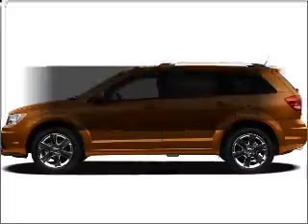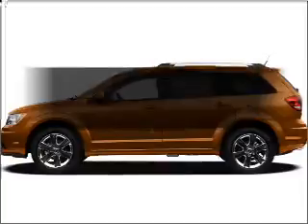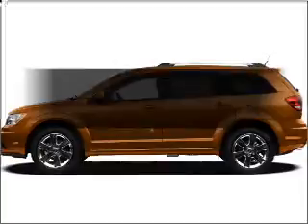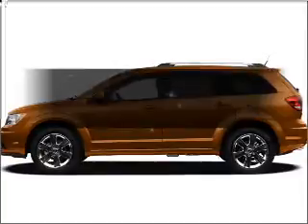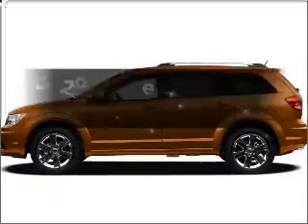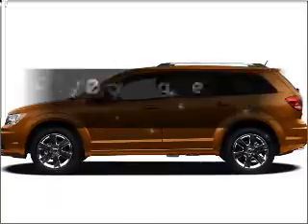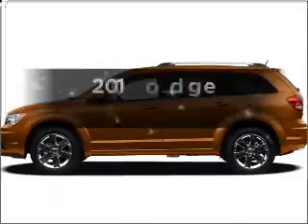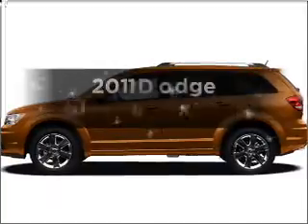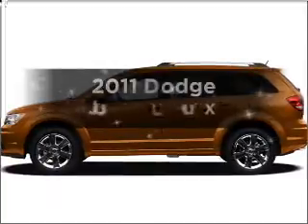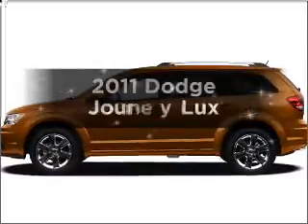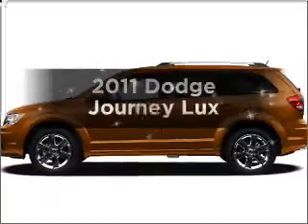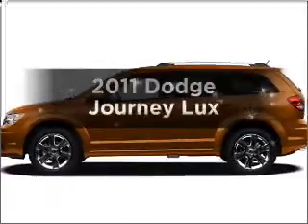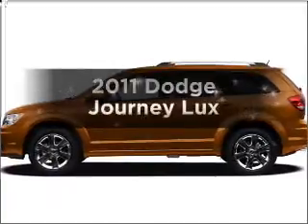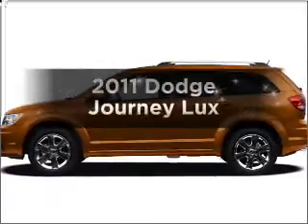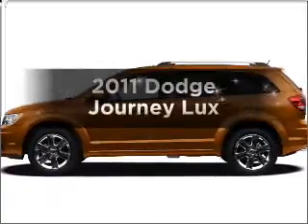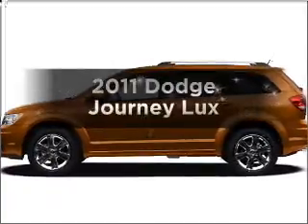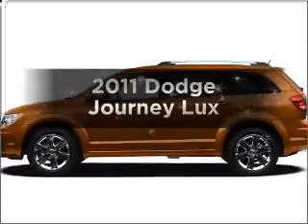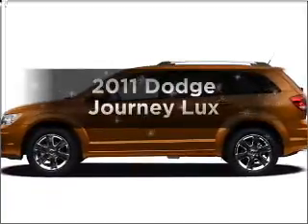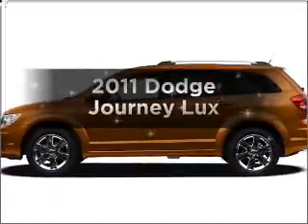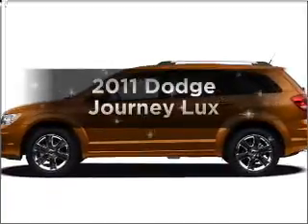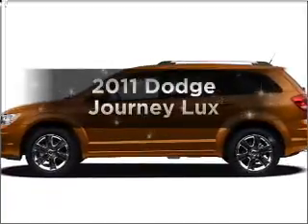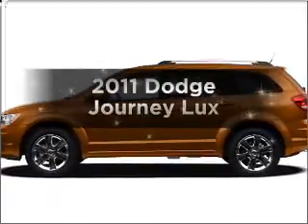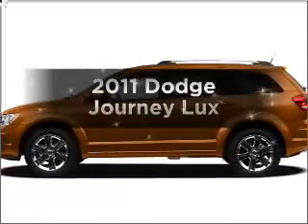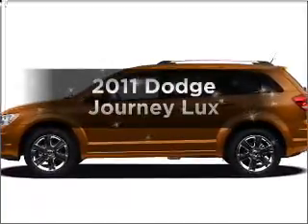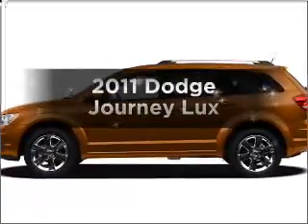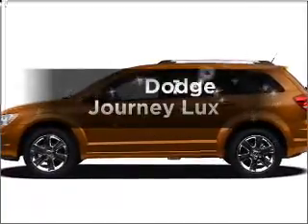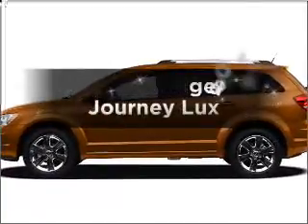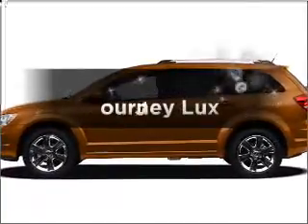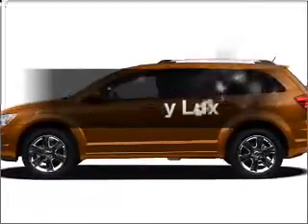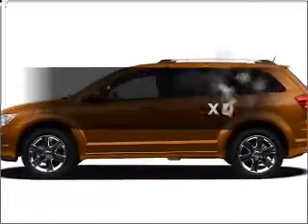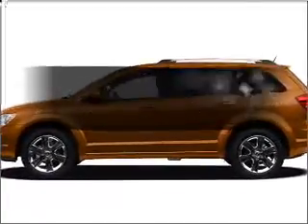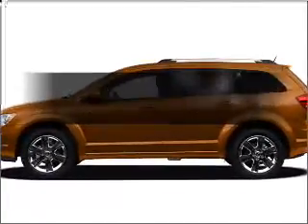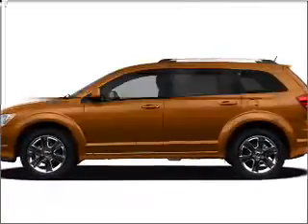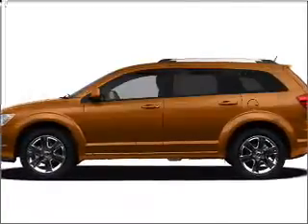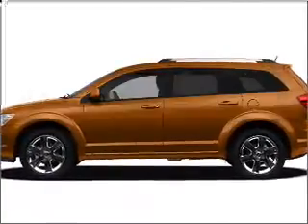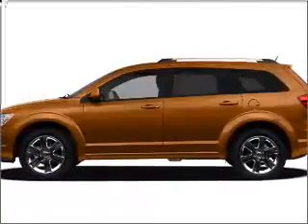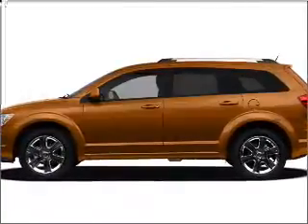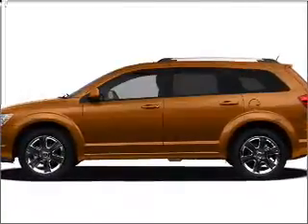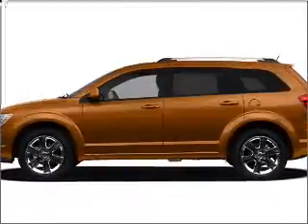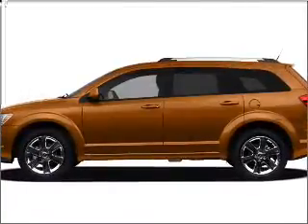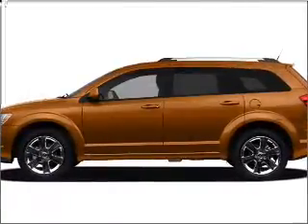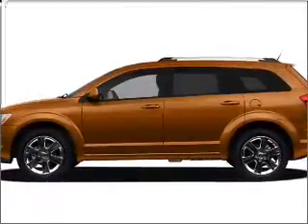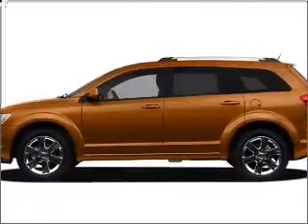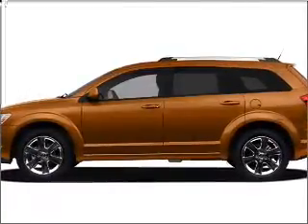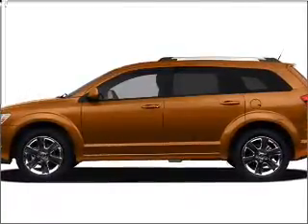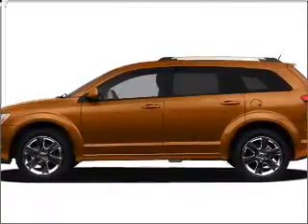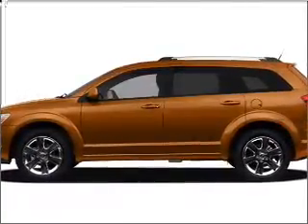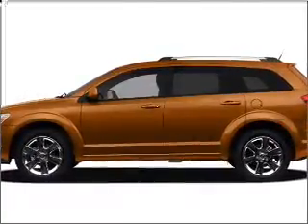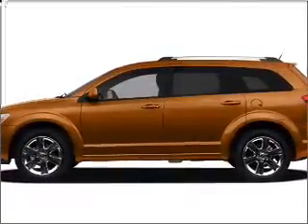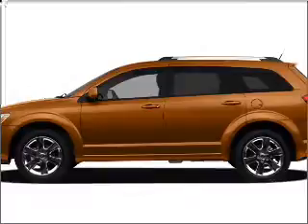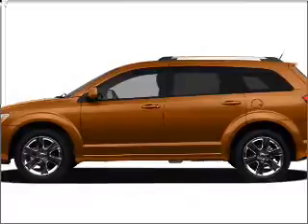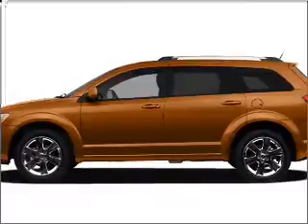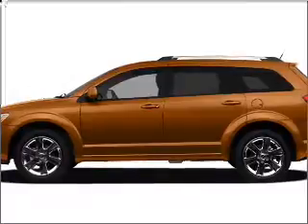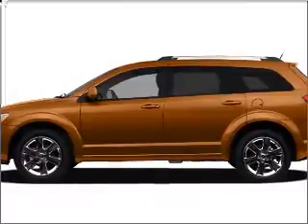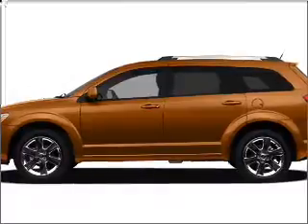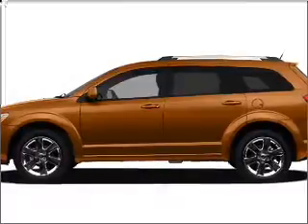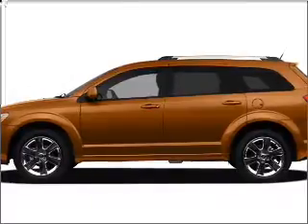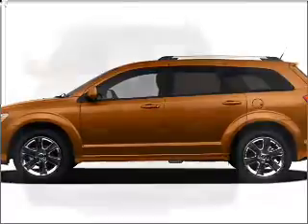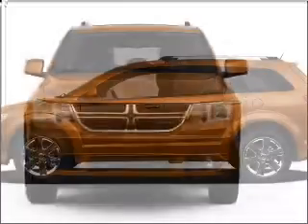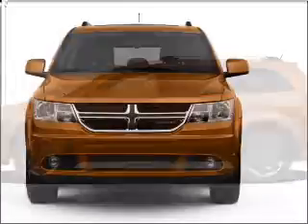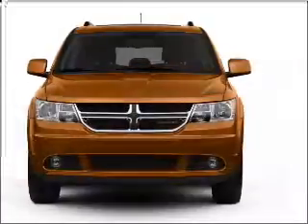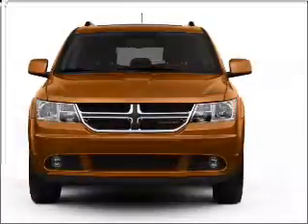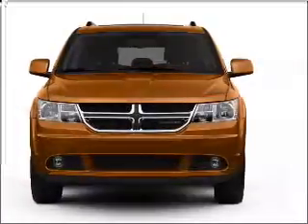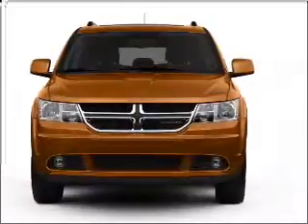Imagine yourself in this 2011 Dodge Journey. Everything you need under one roof with this great vehicle.